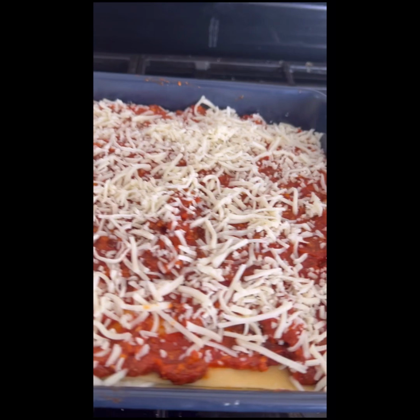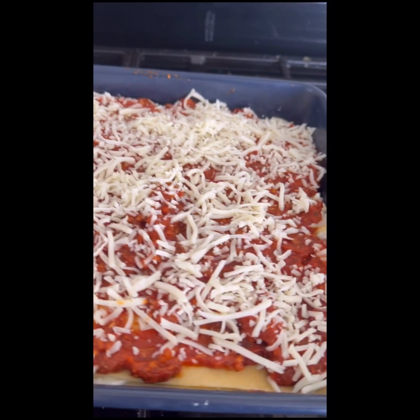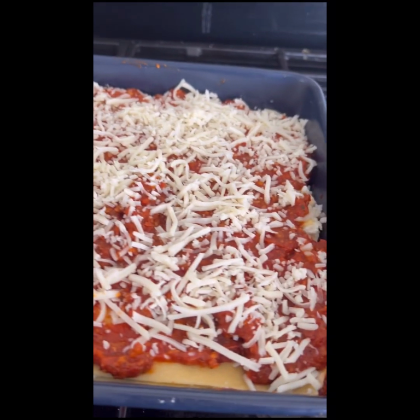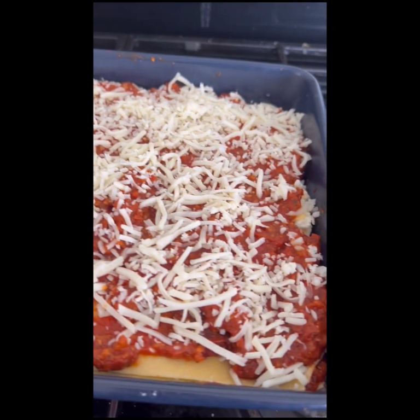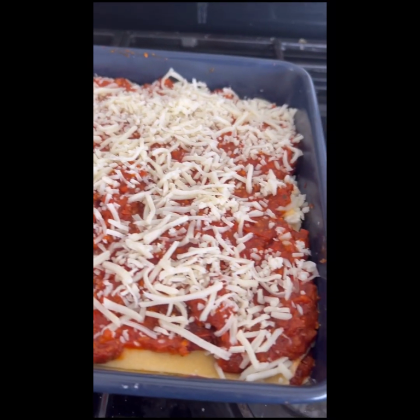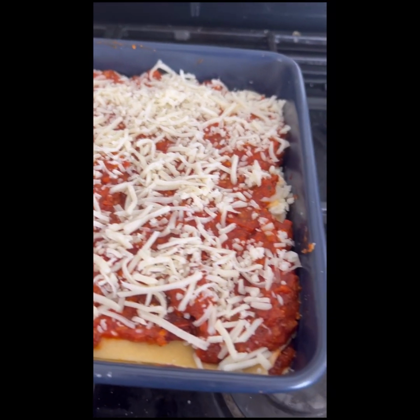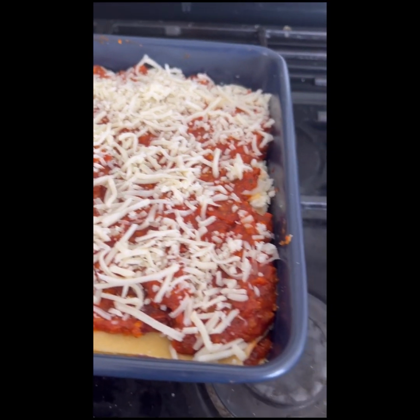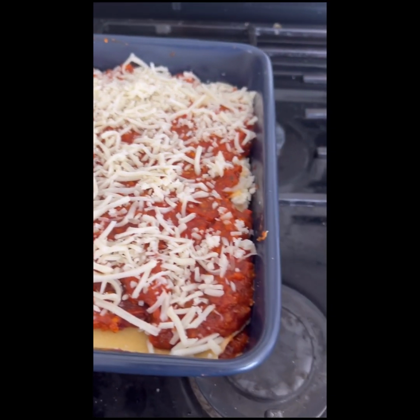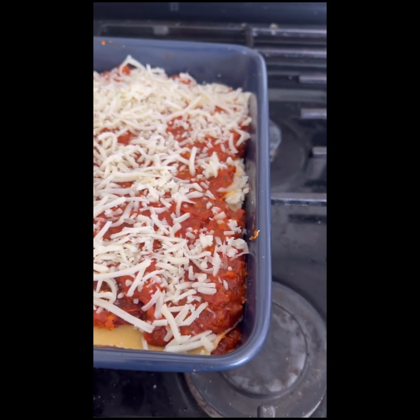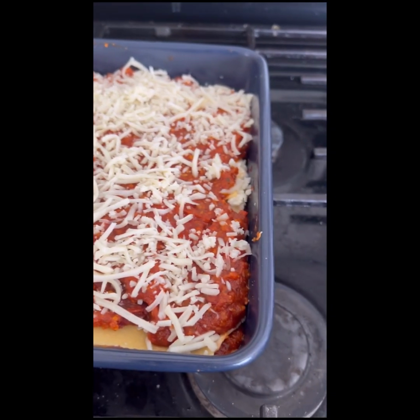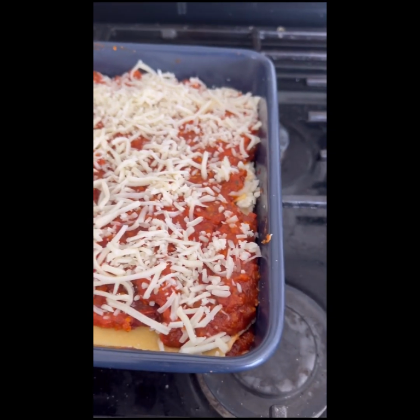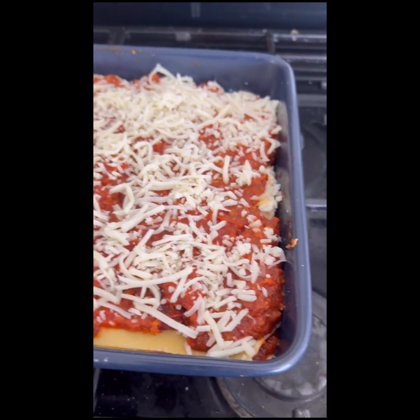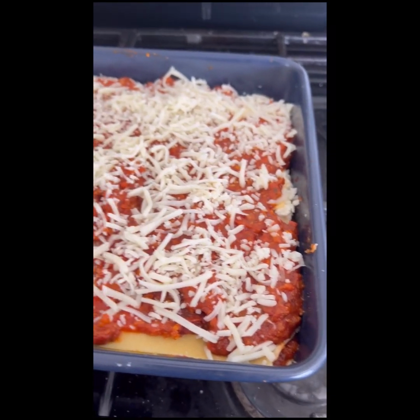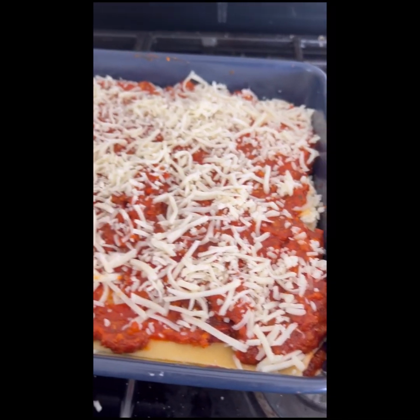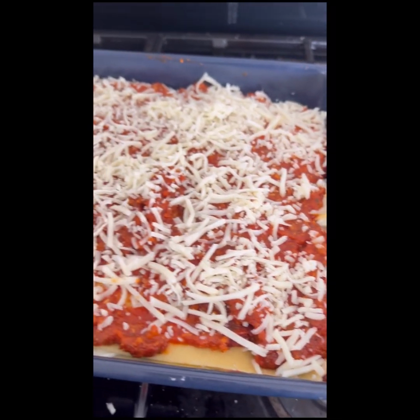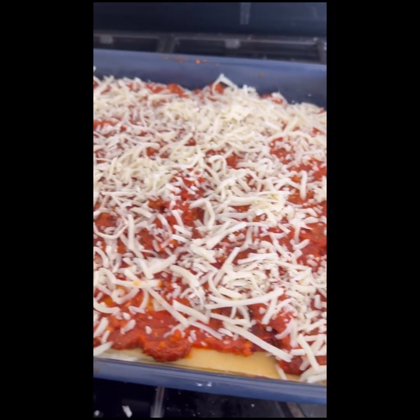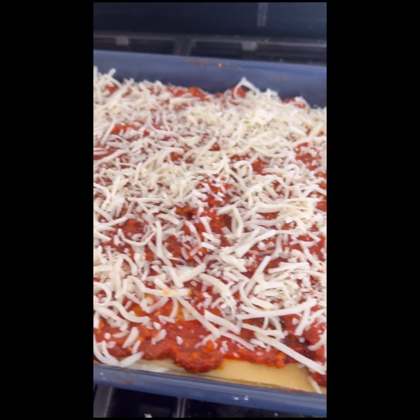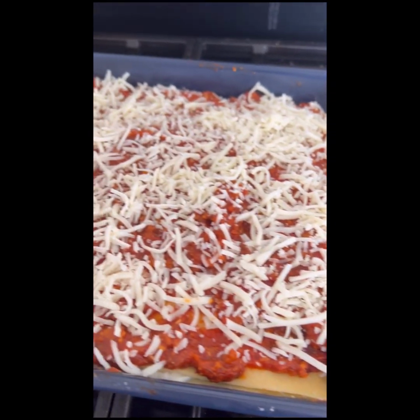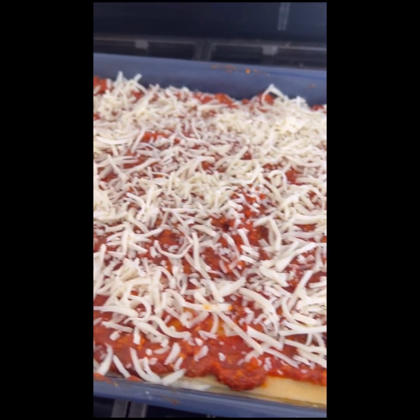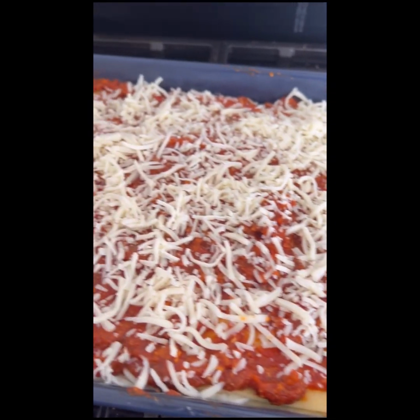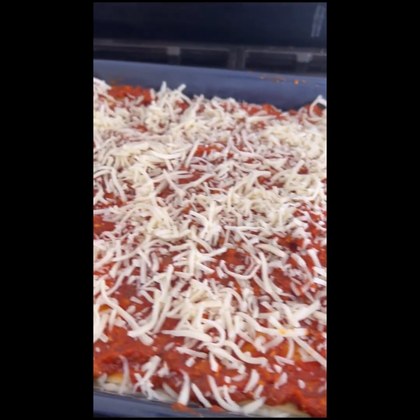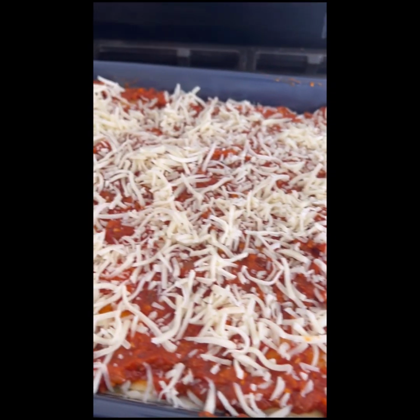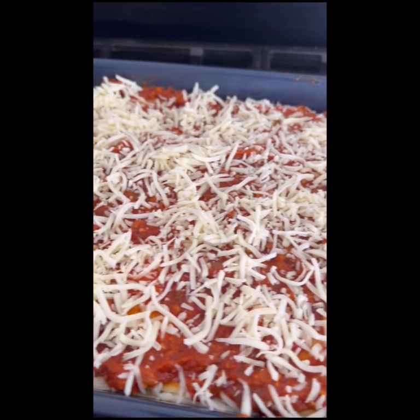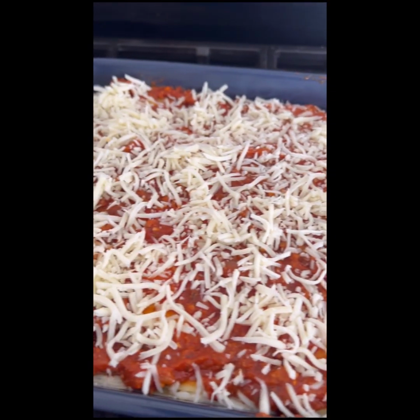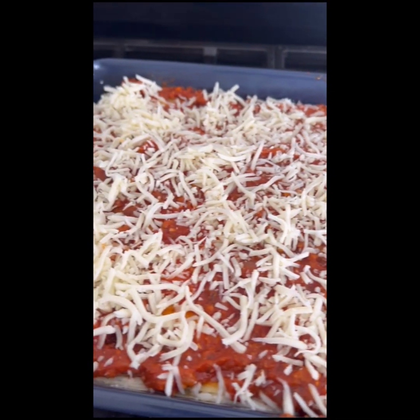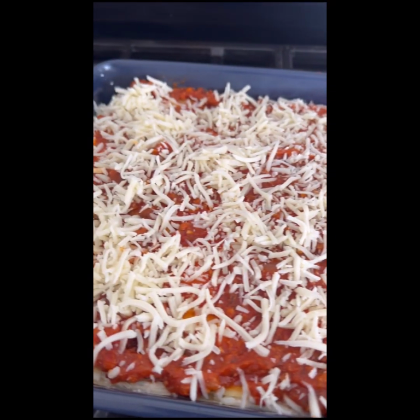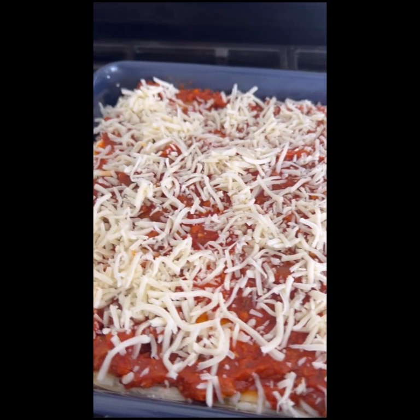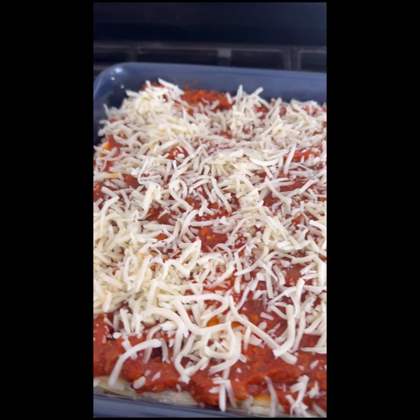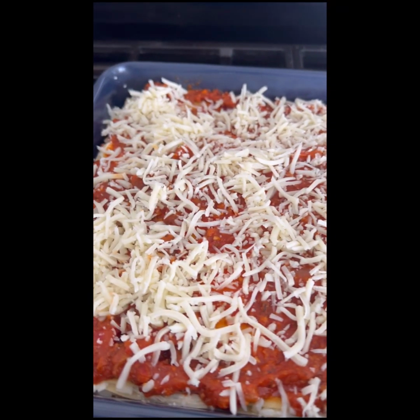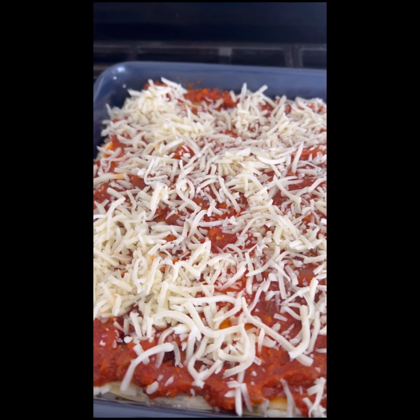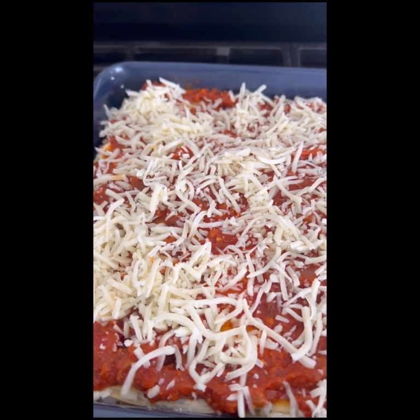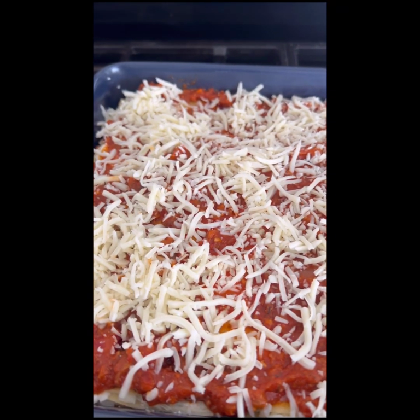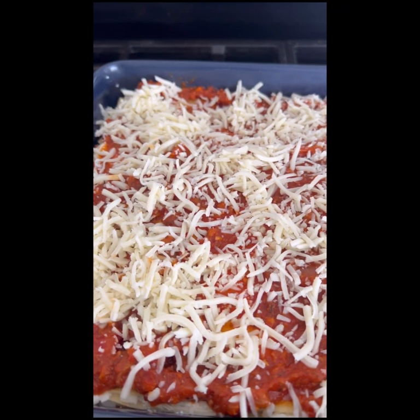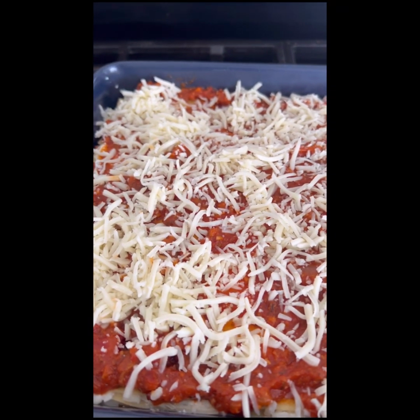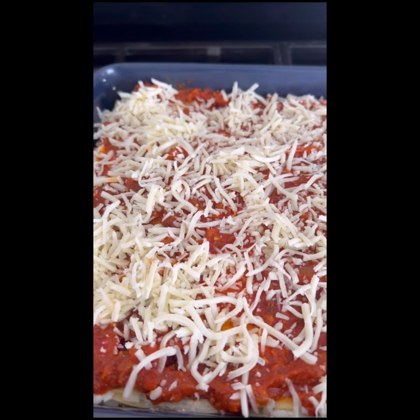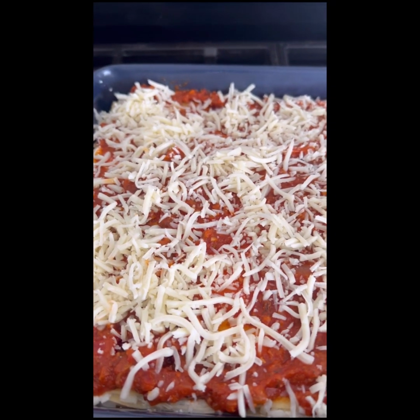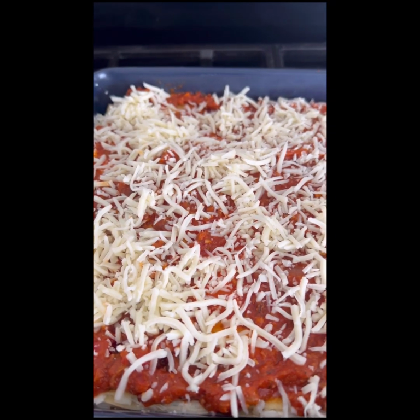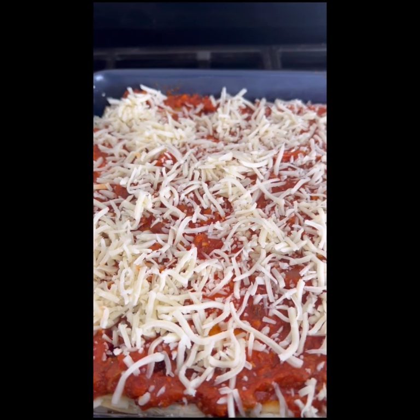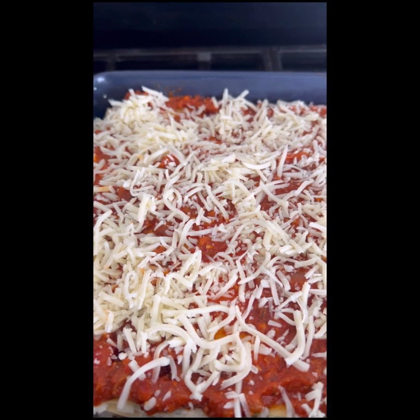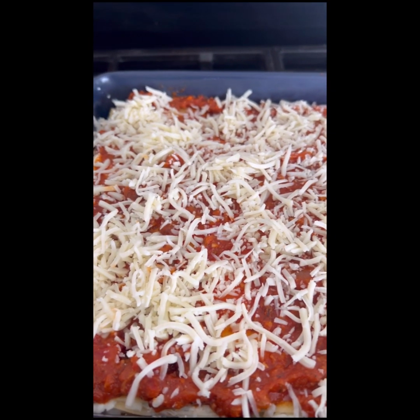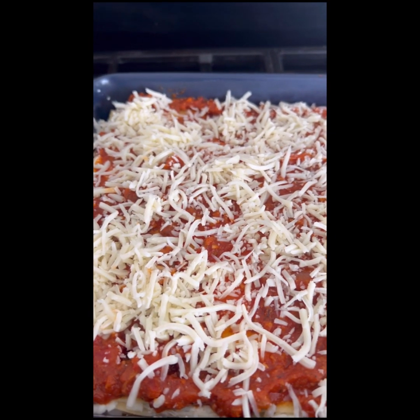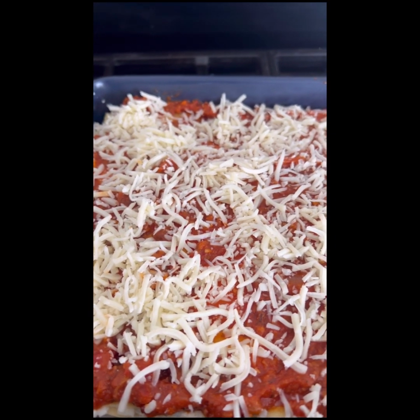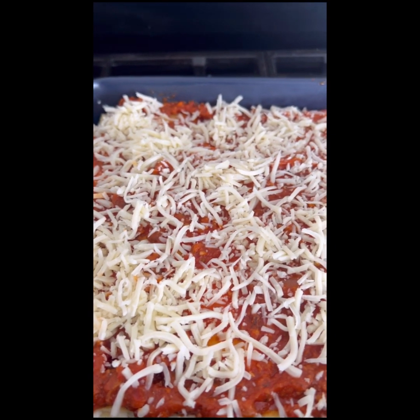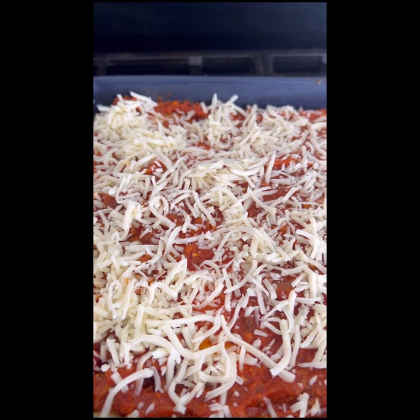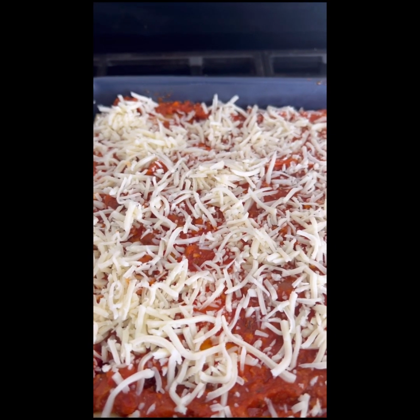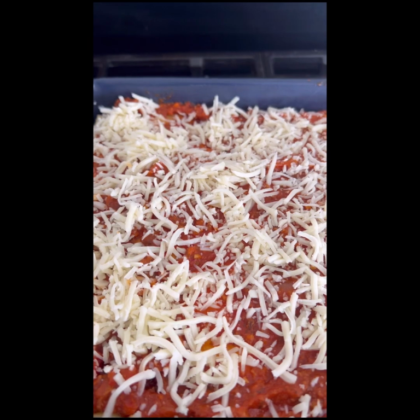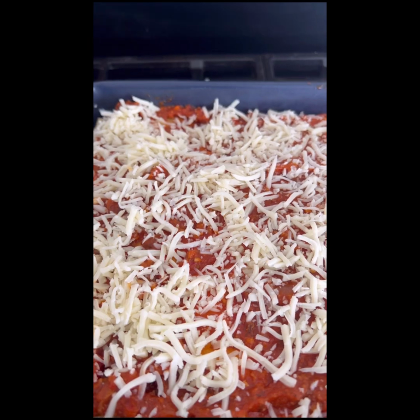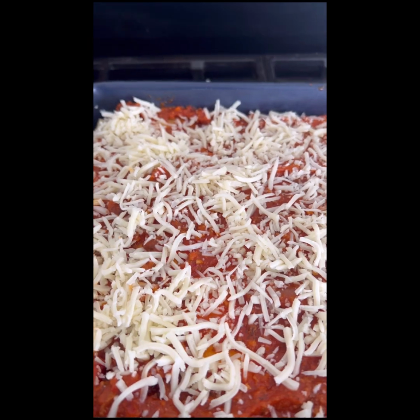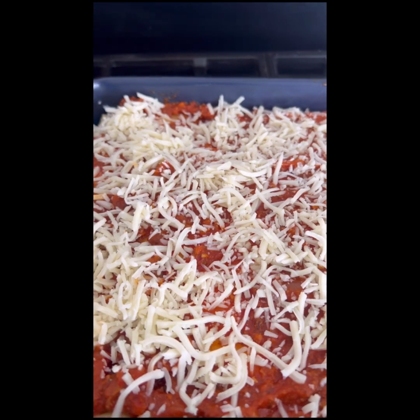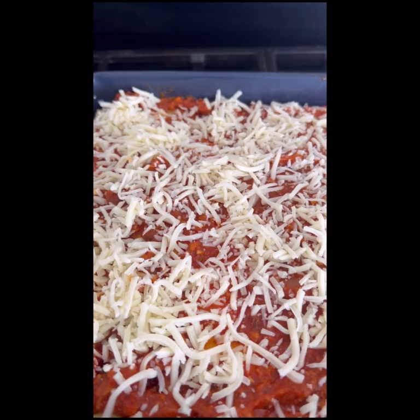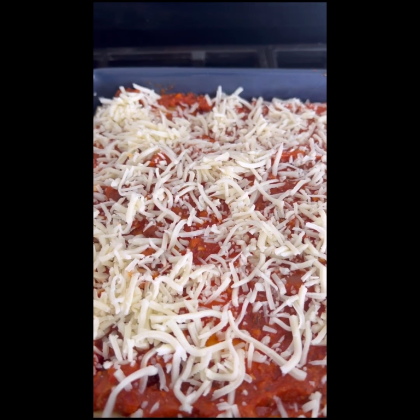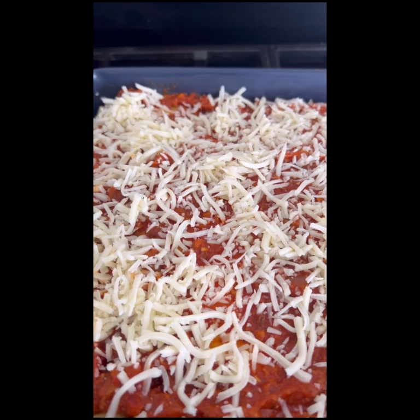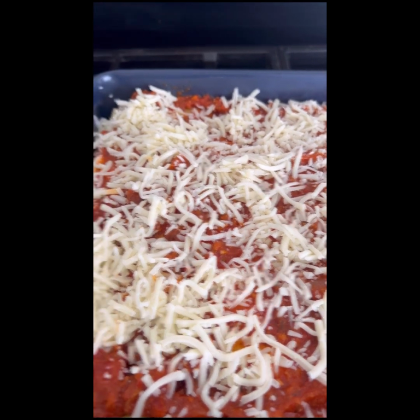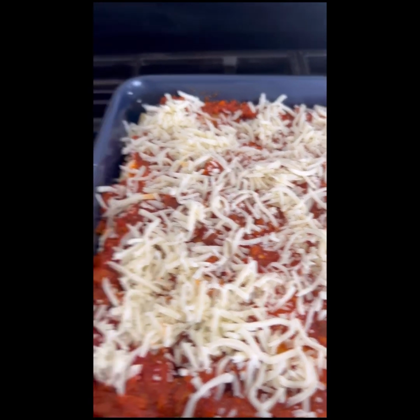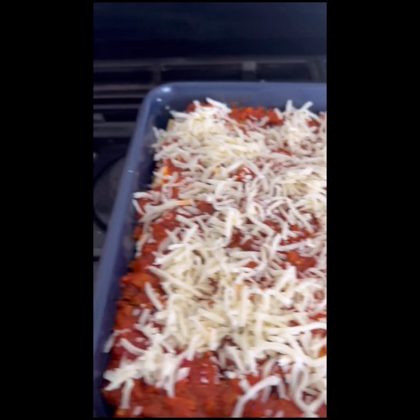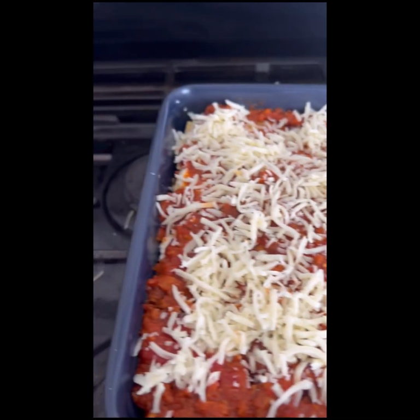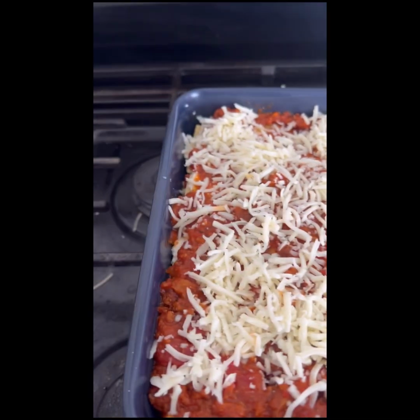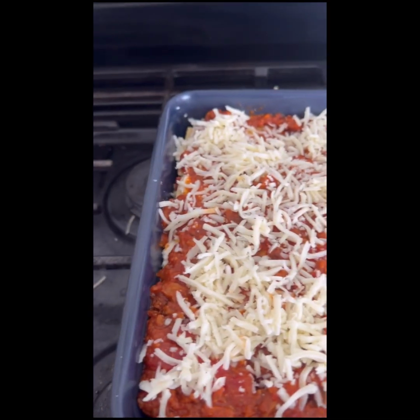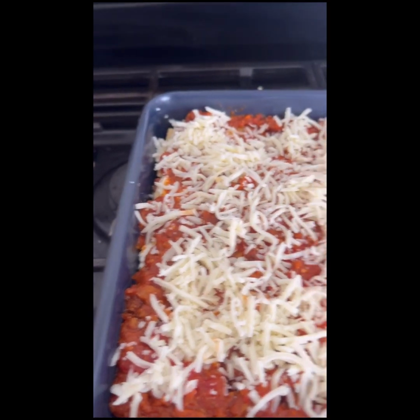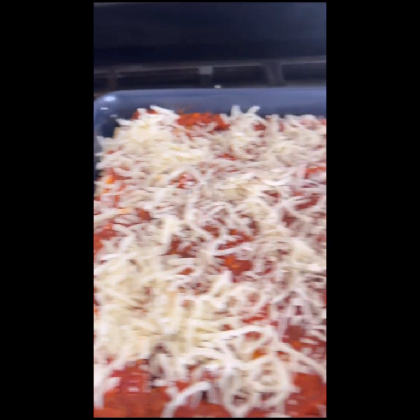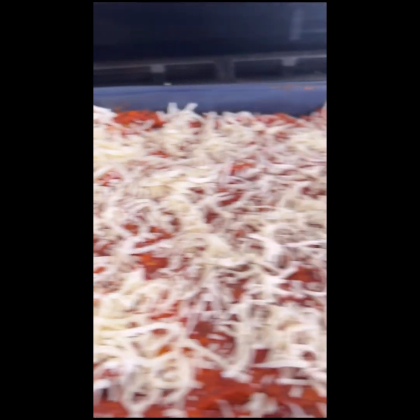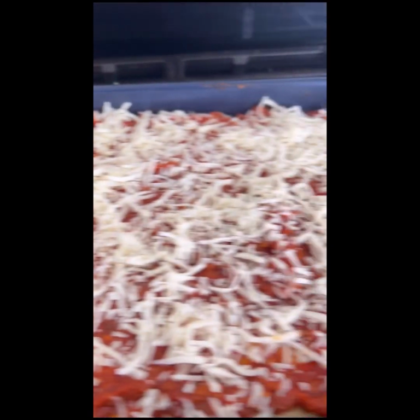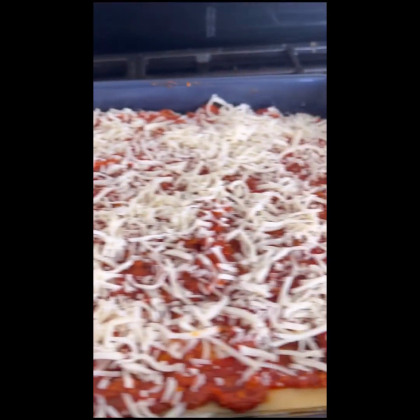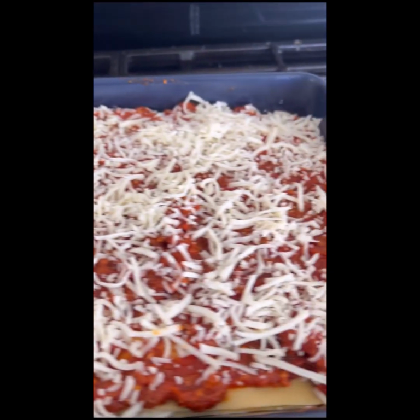Just put it for 45 minutes, 350 degrees in the oven. And it's done. That's the lasagna.